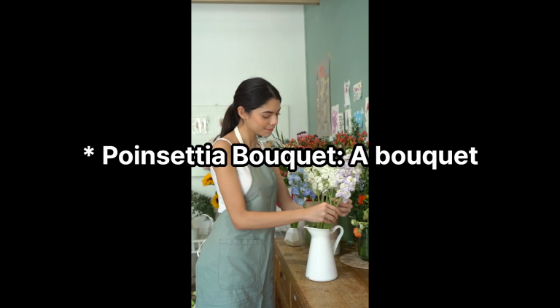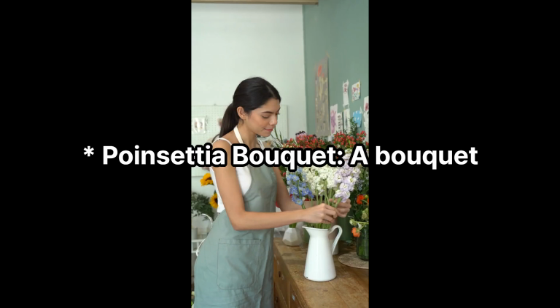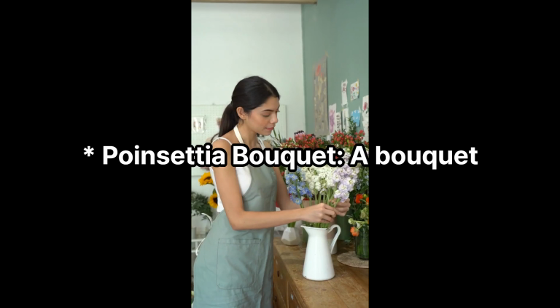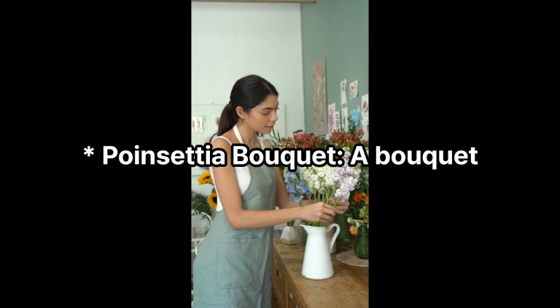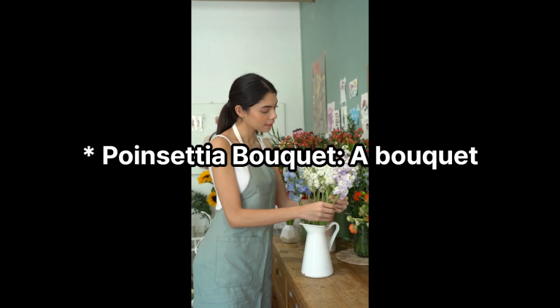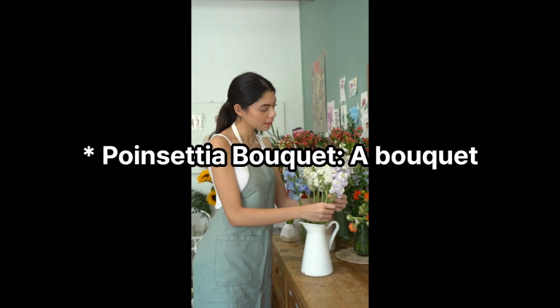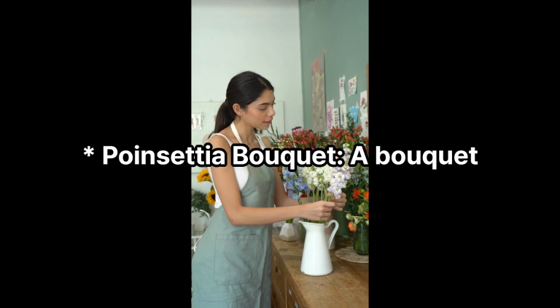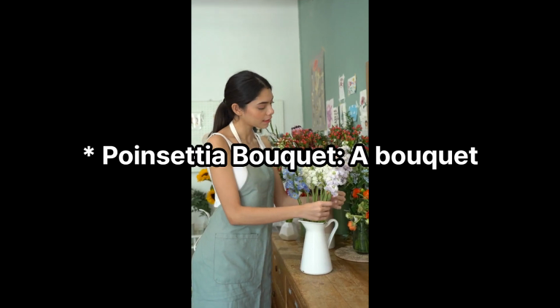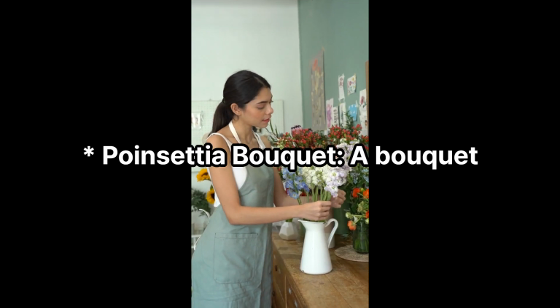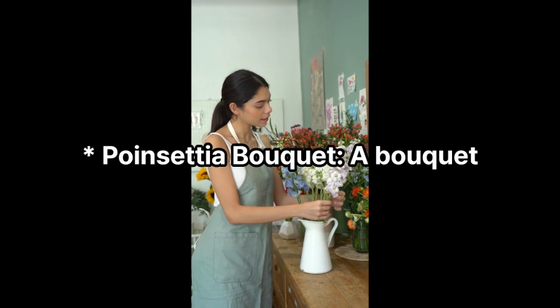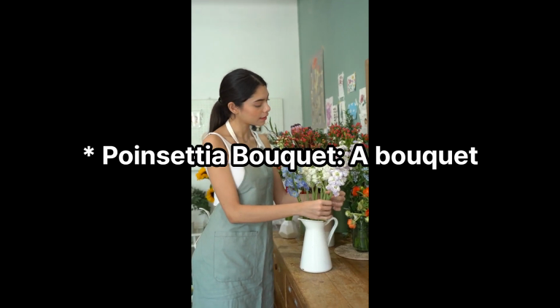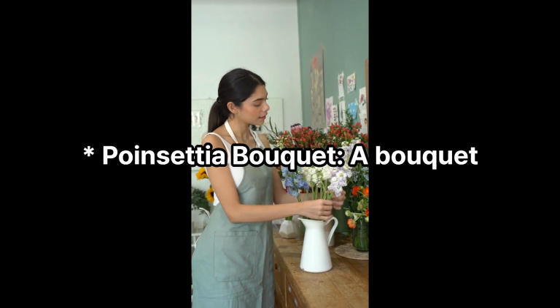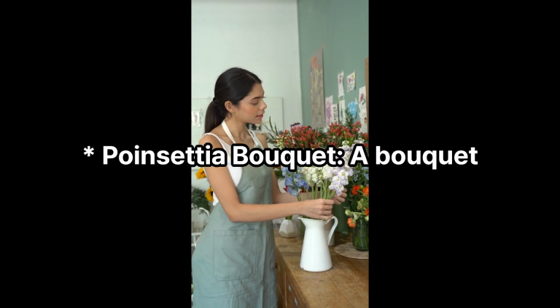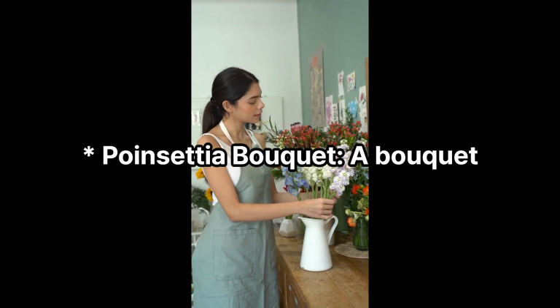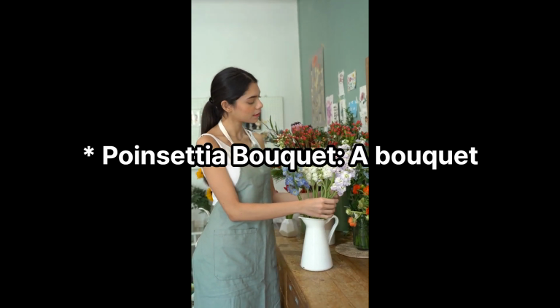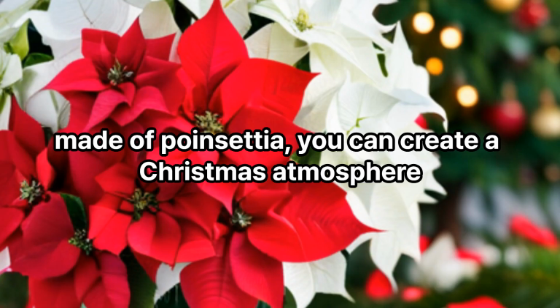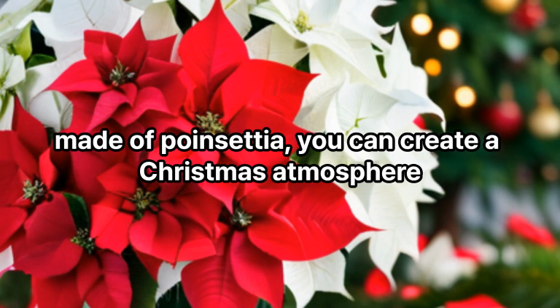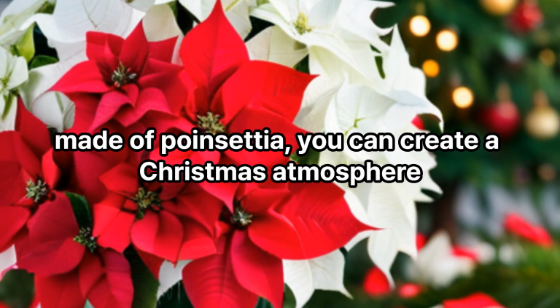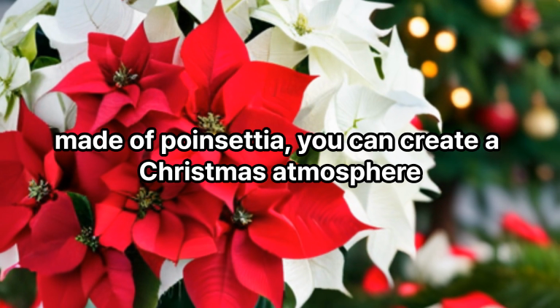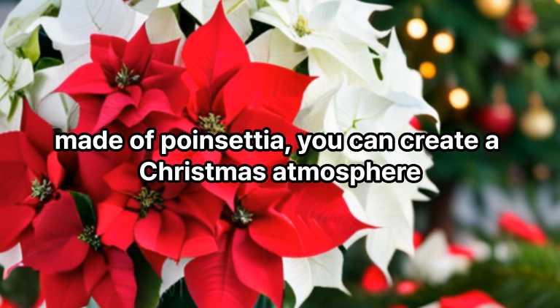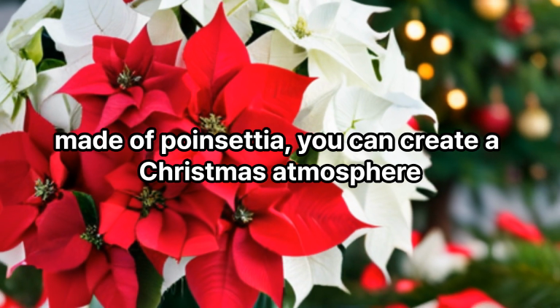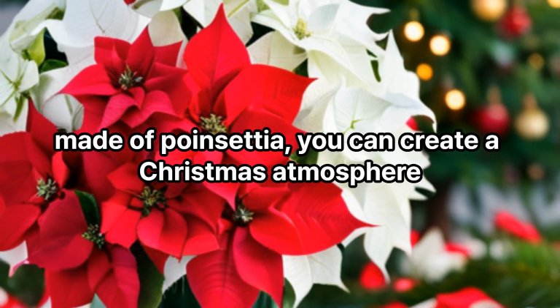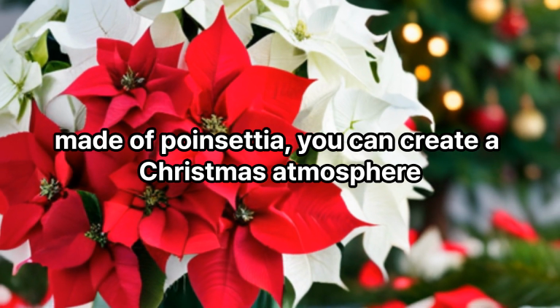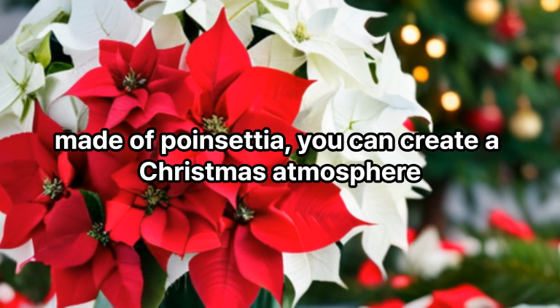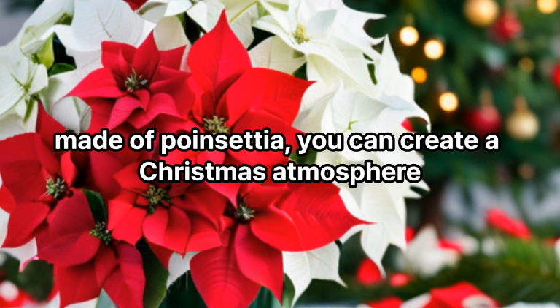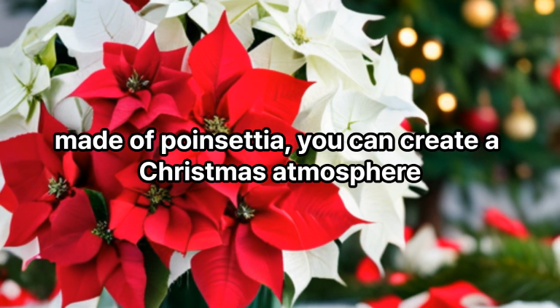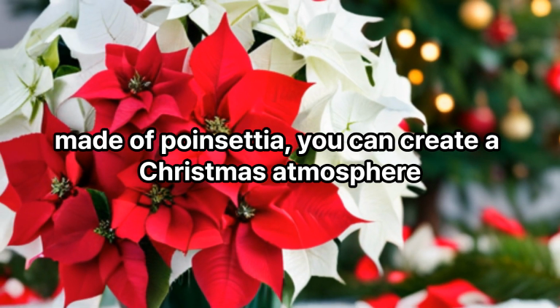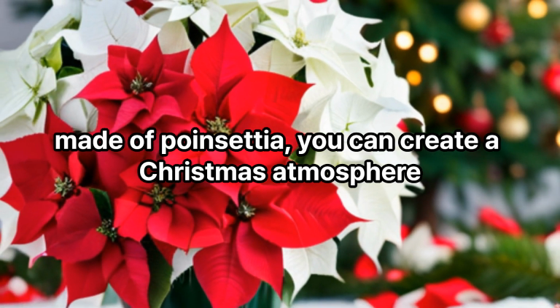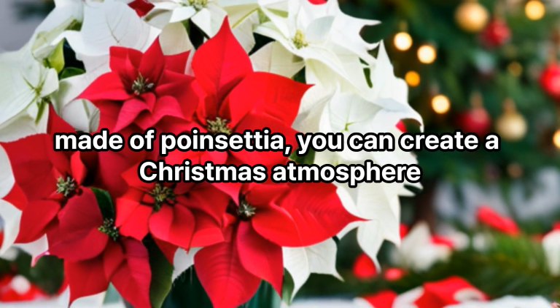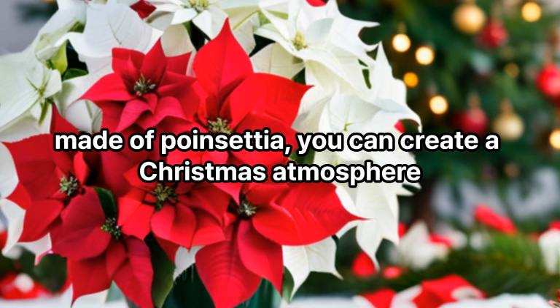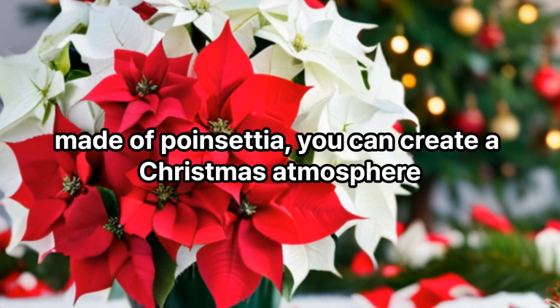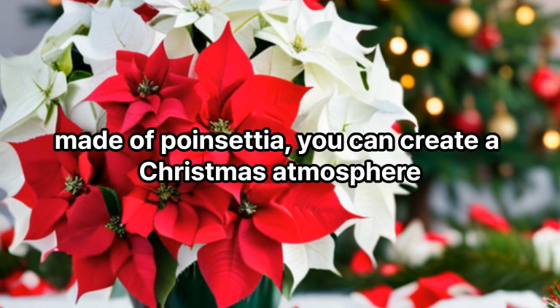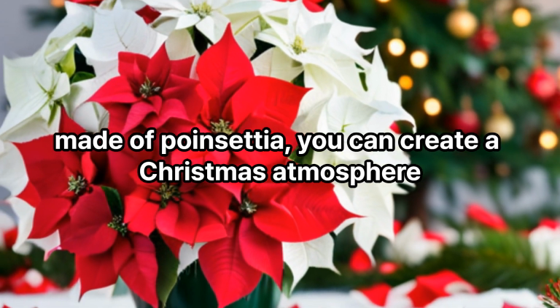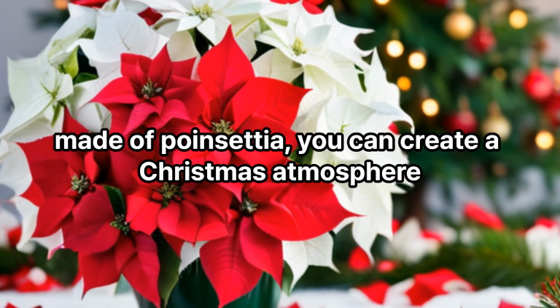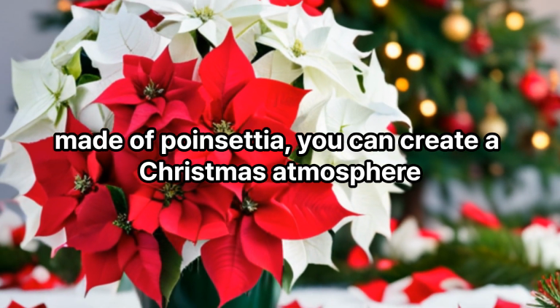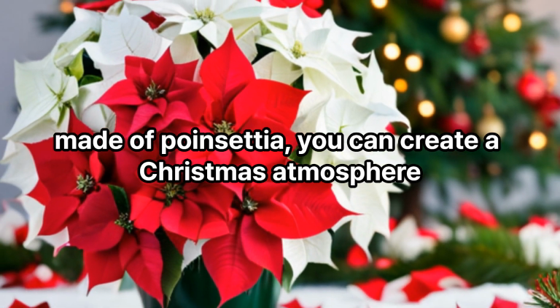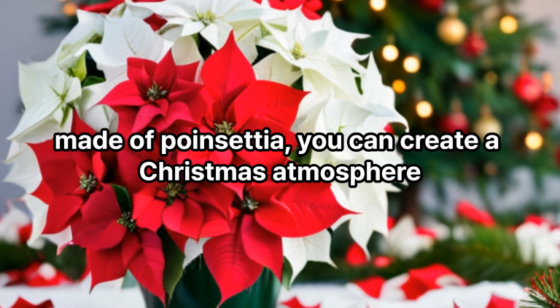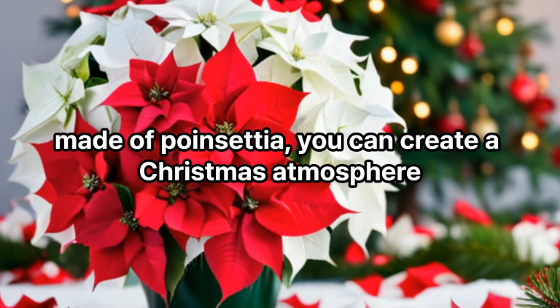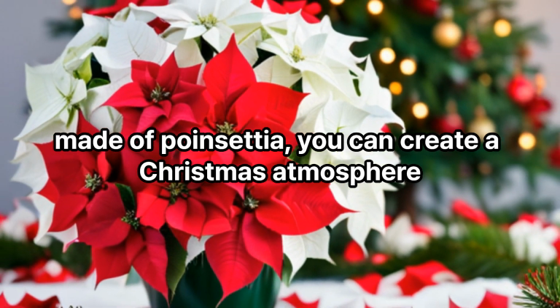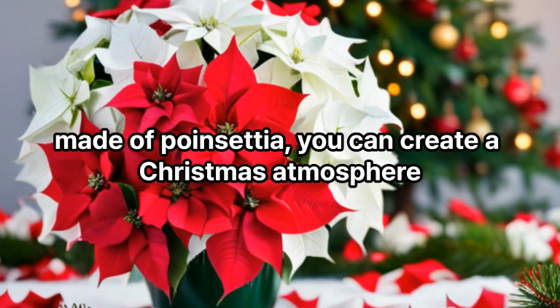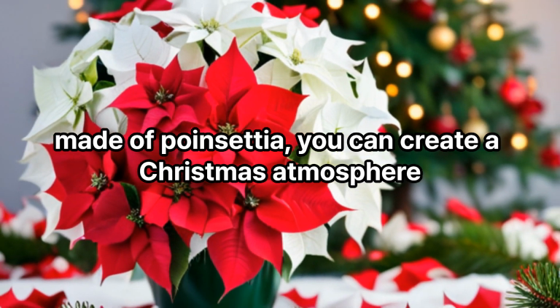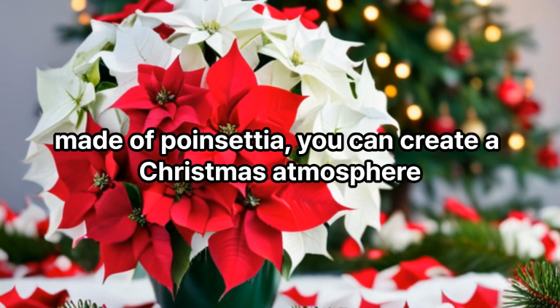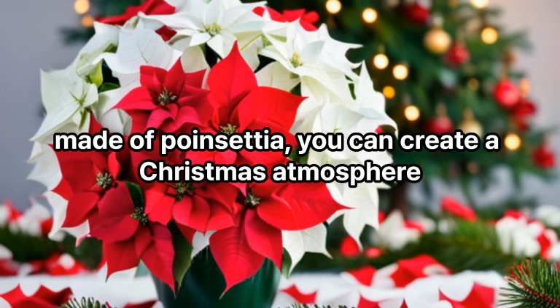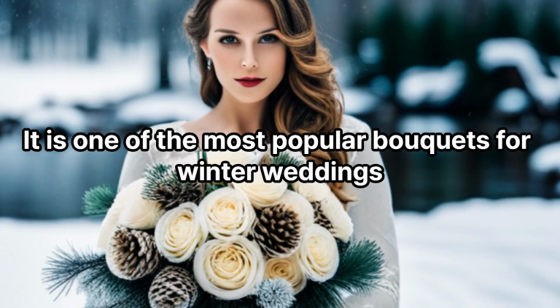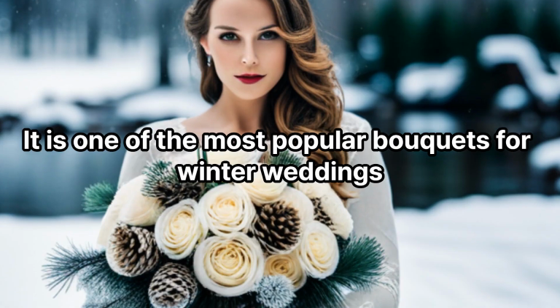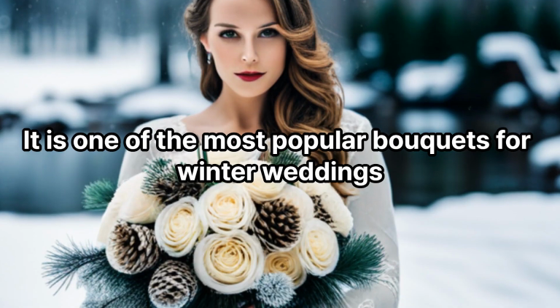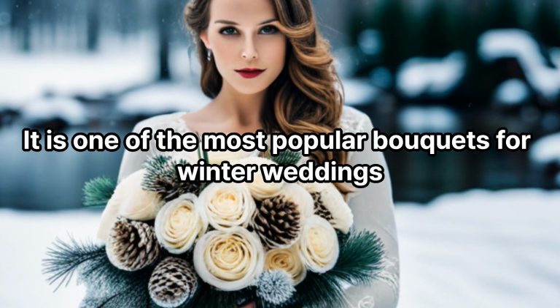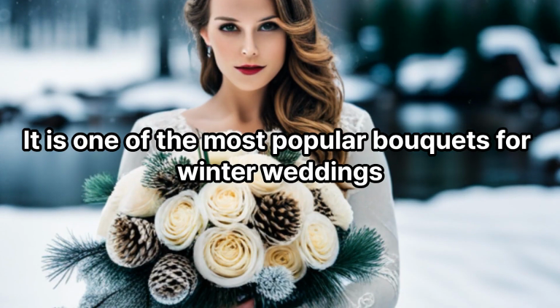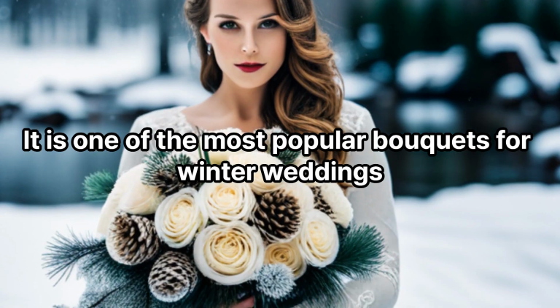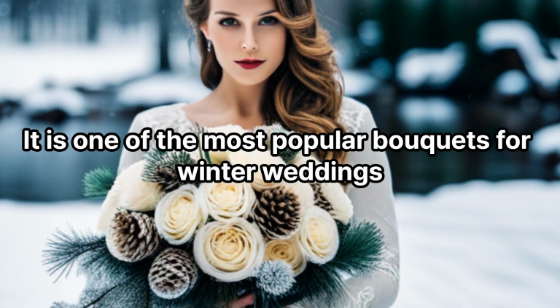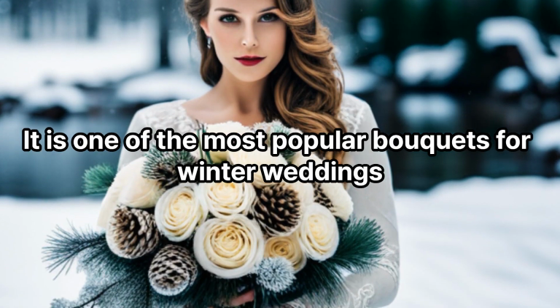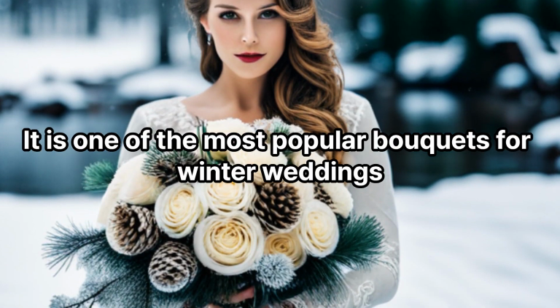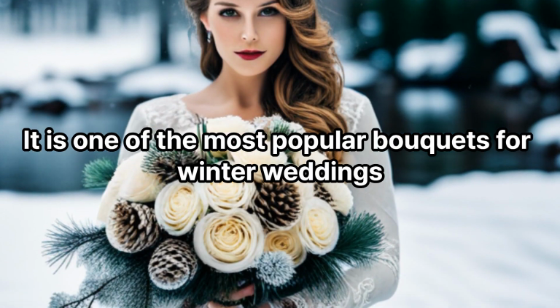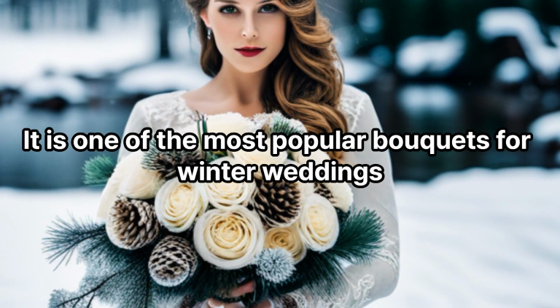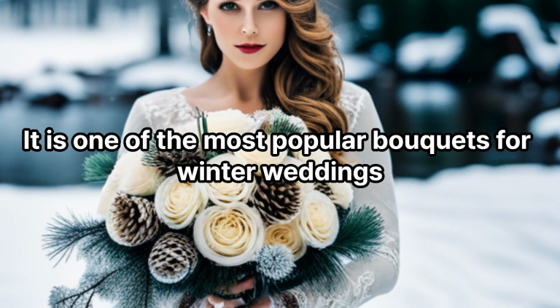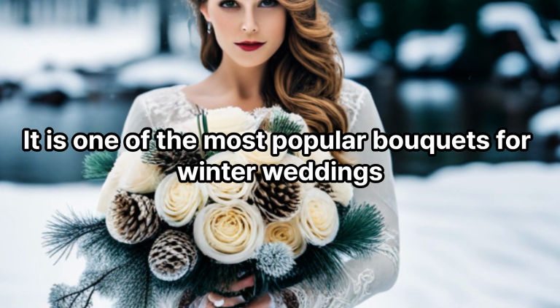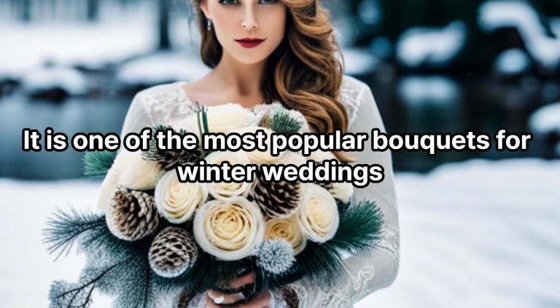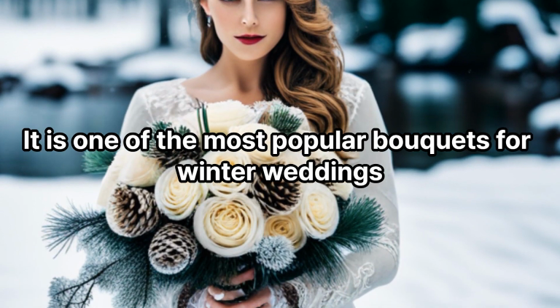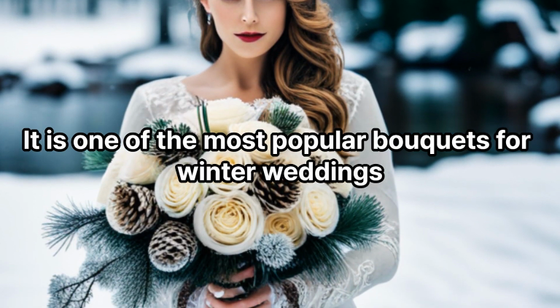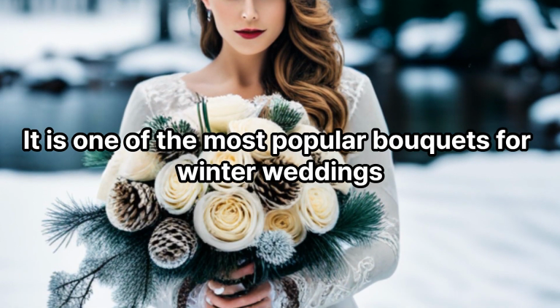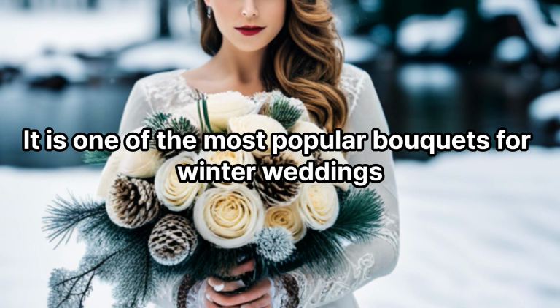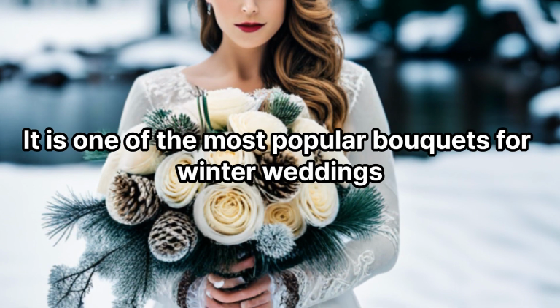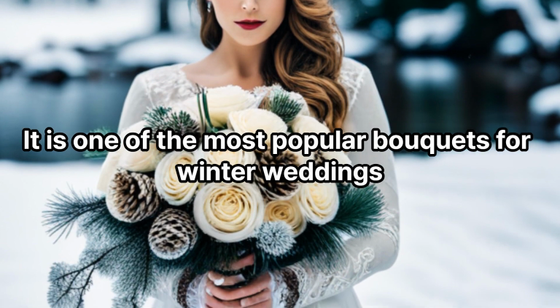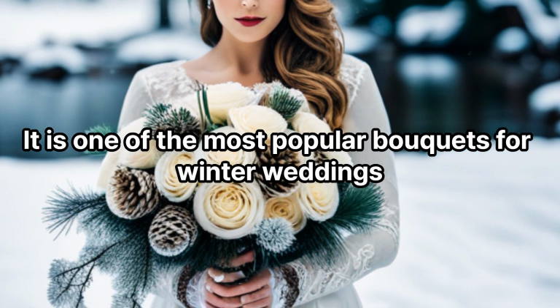Poinsettia bouquet: A bouquet made of poinsettia. You can create a Christmas atmosphere. It is one of the most popular bouquets for winter weddings.